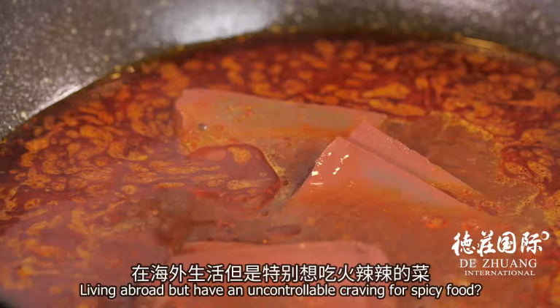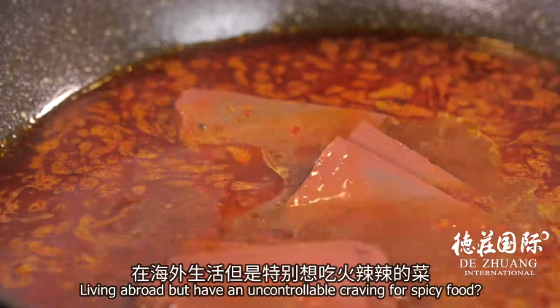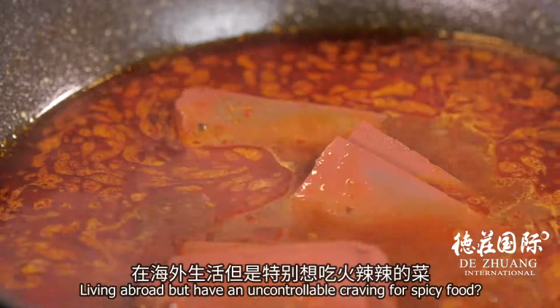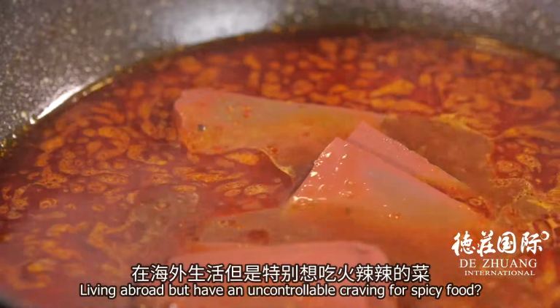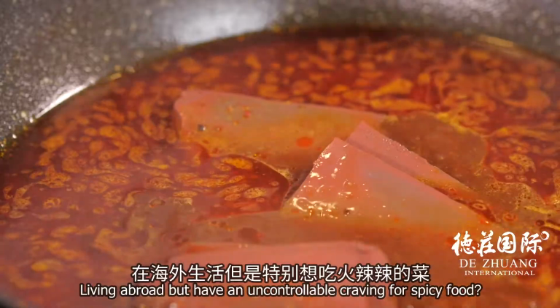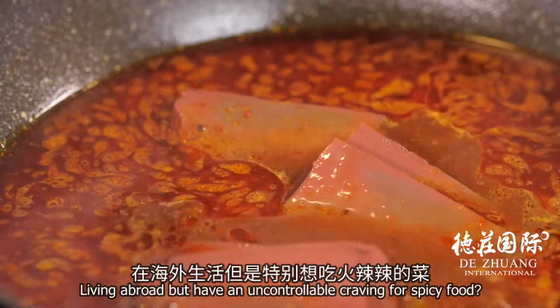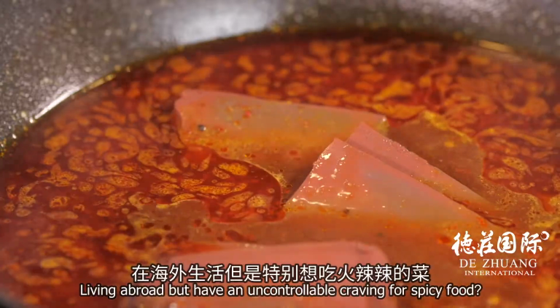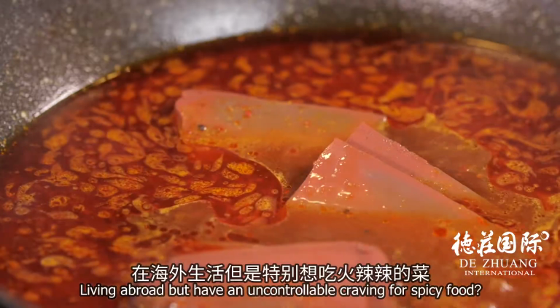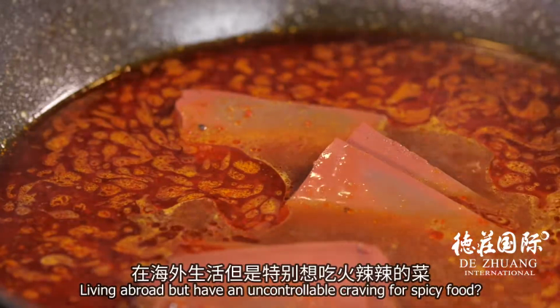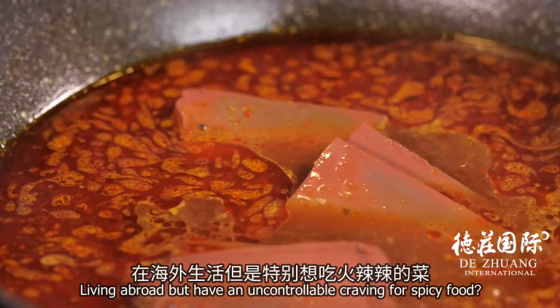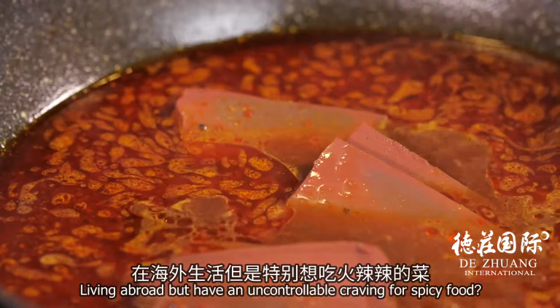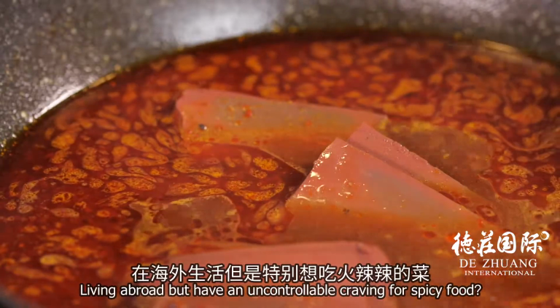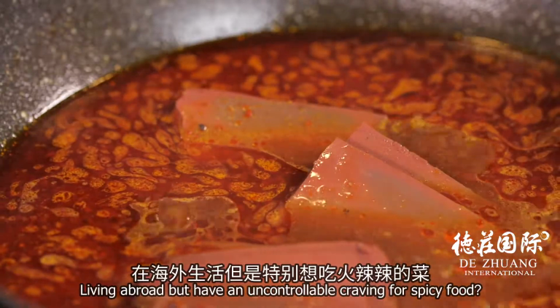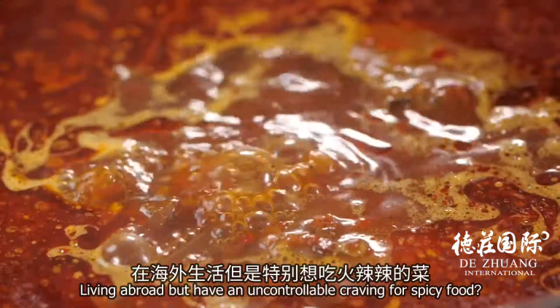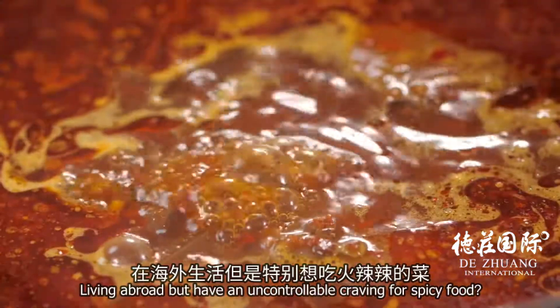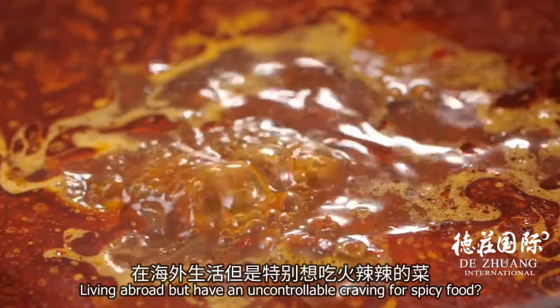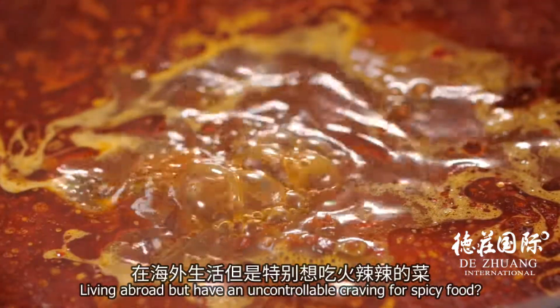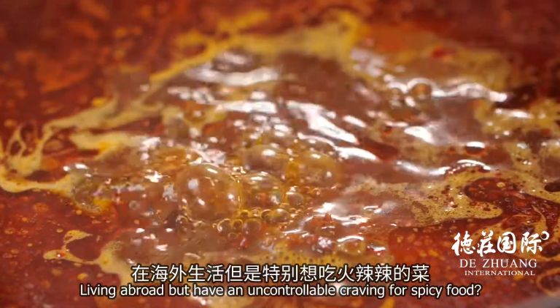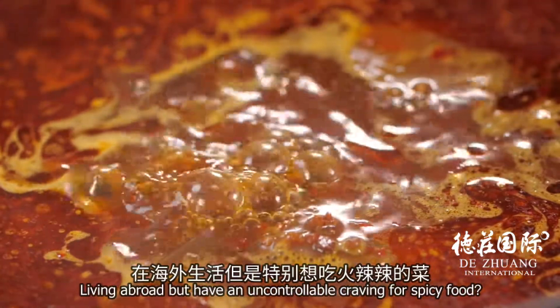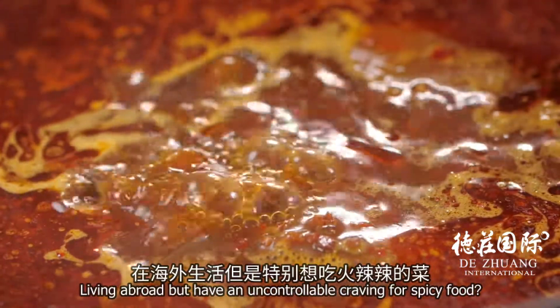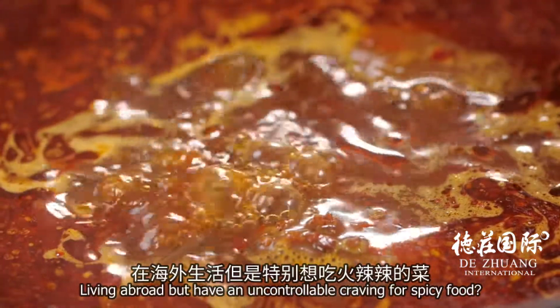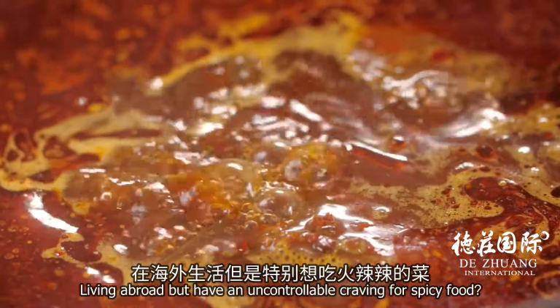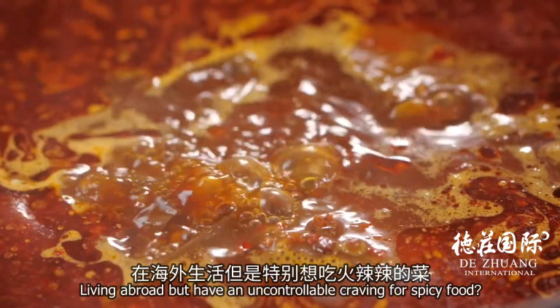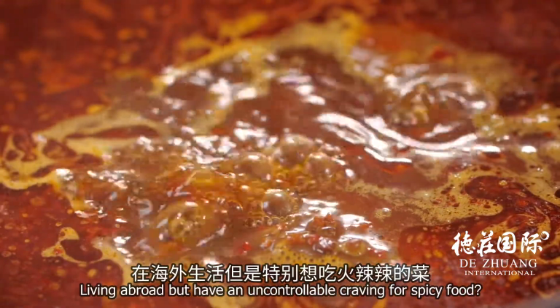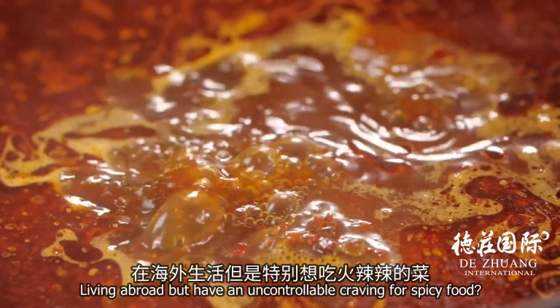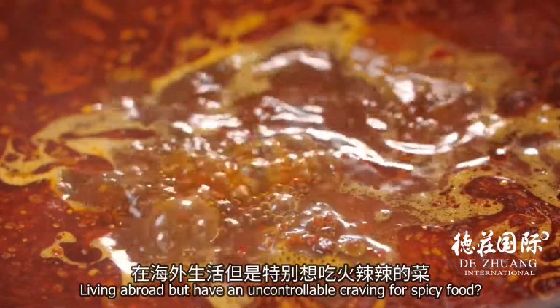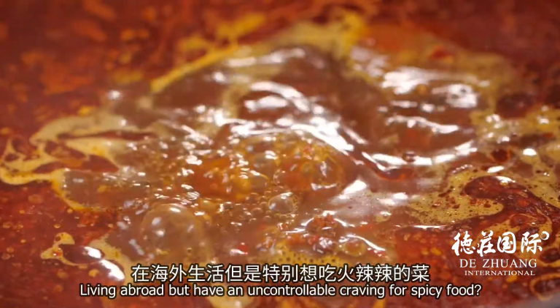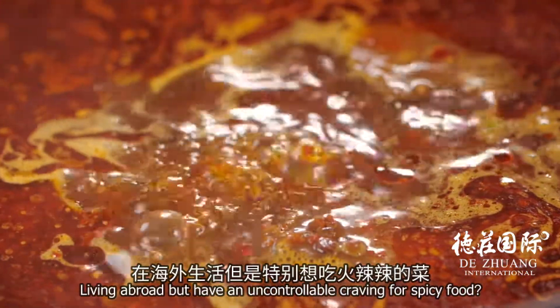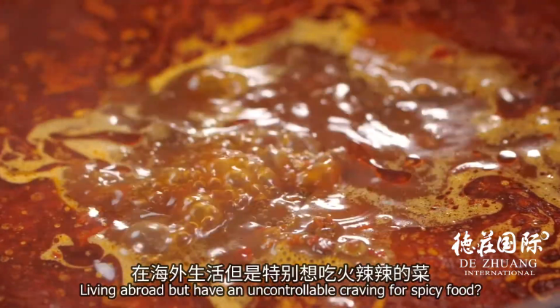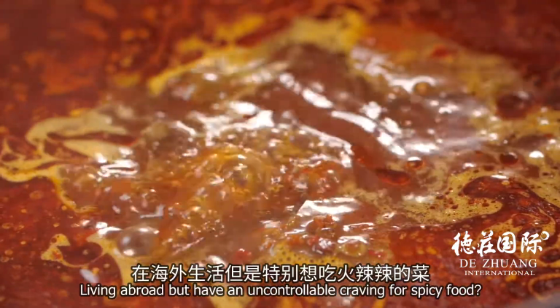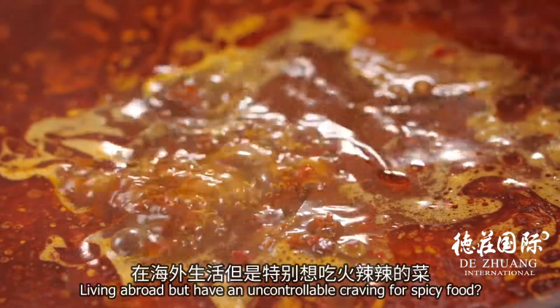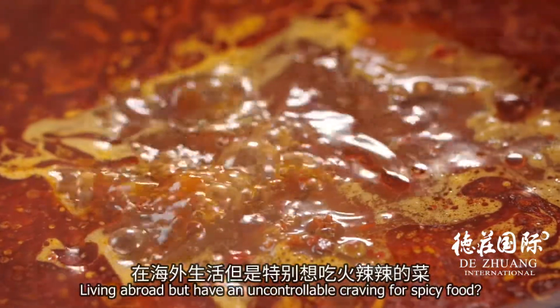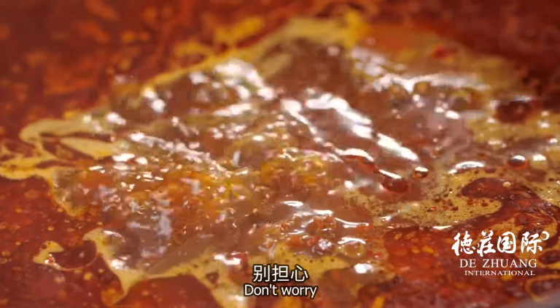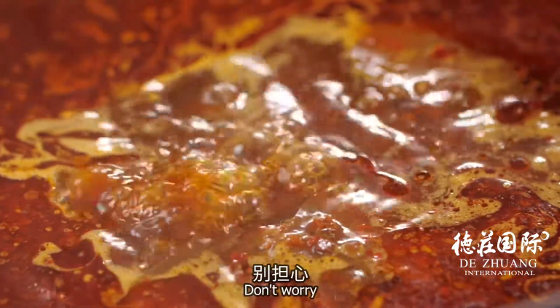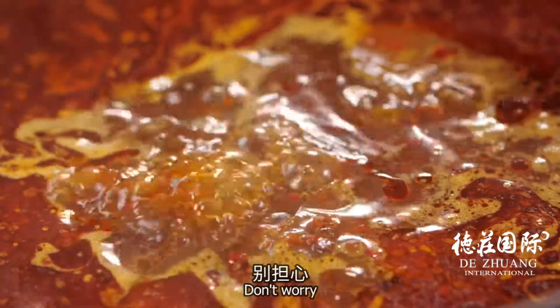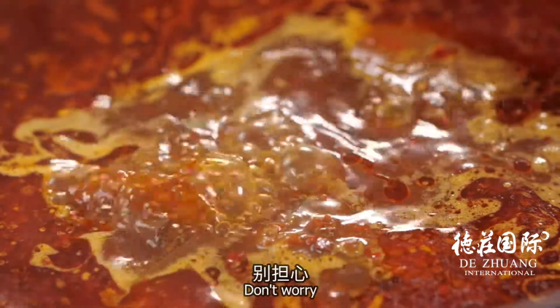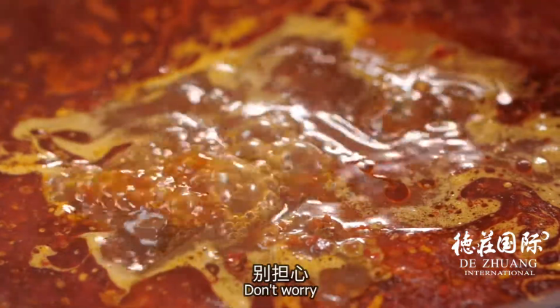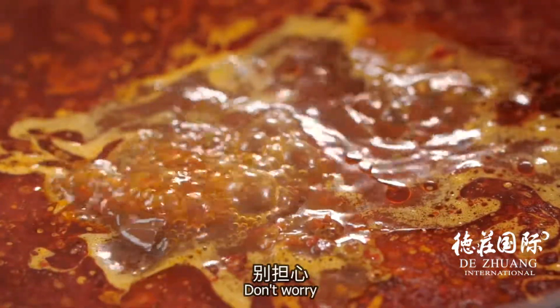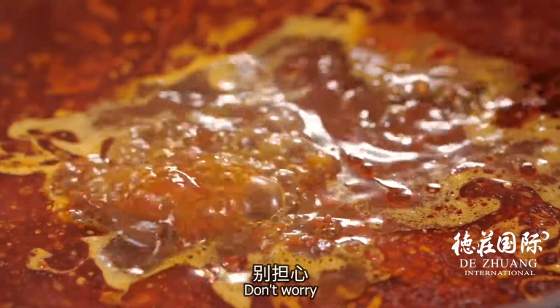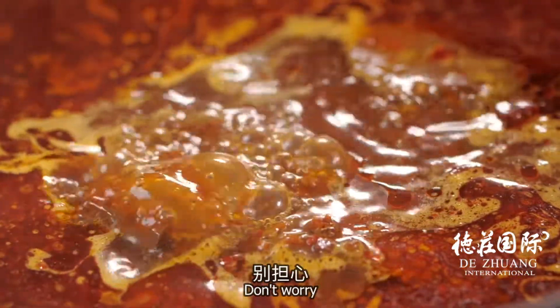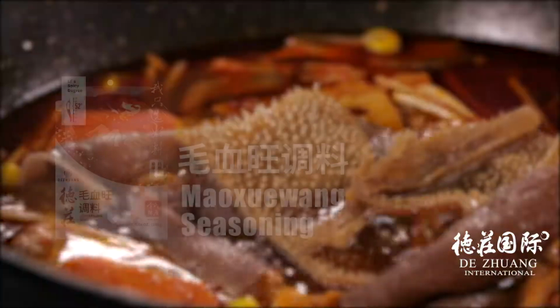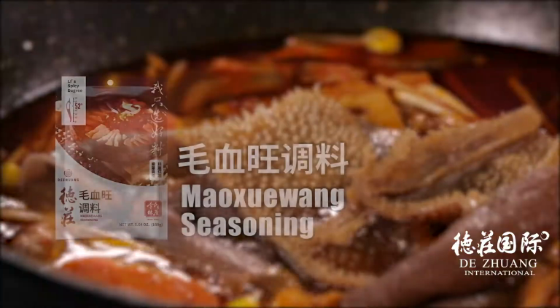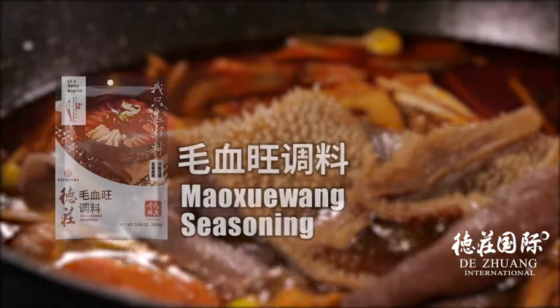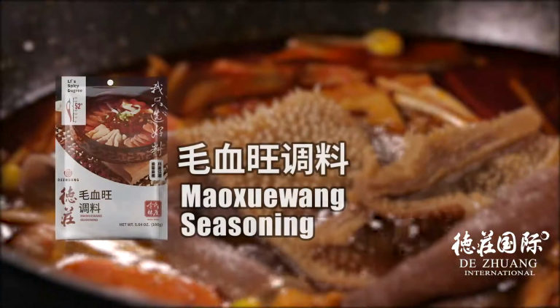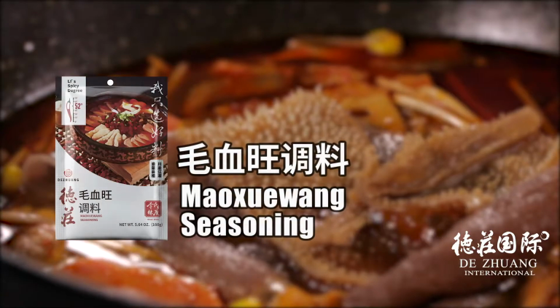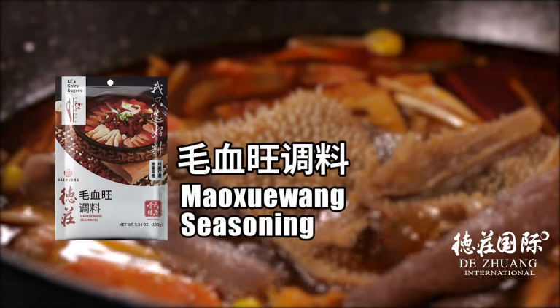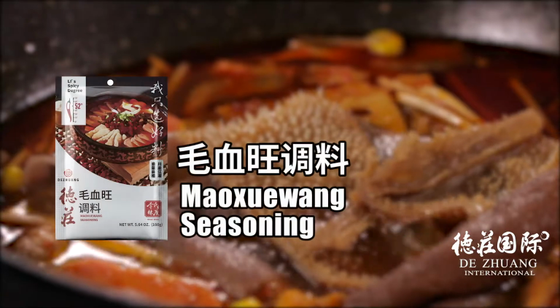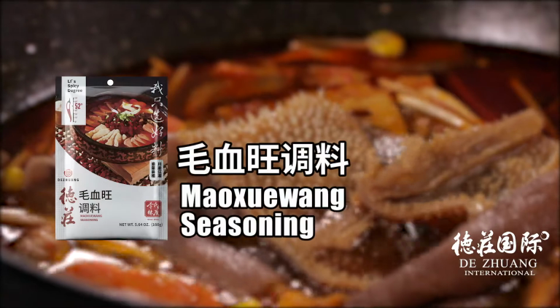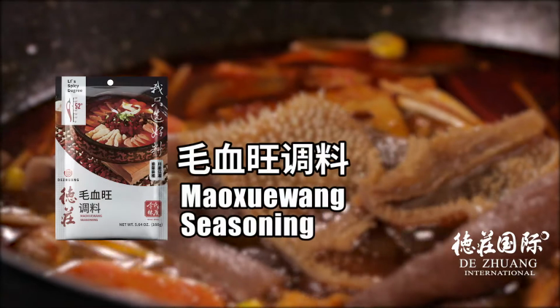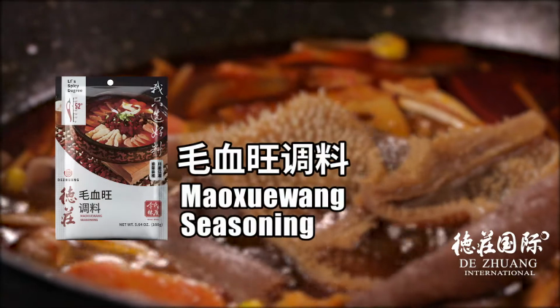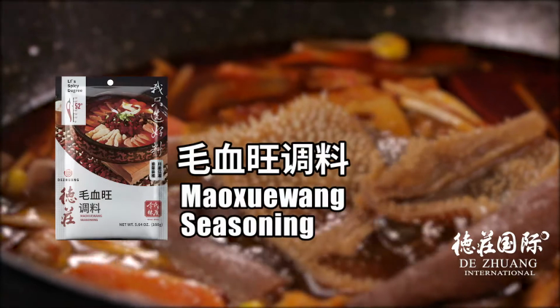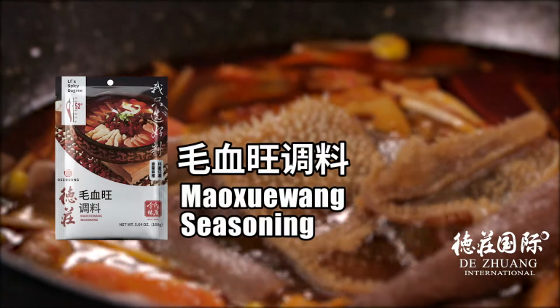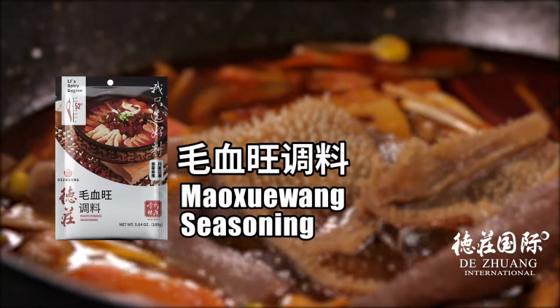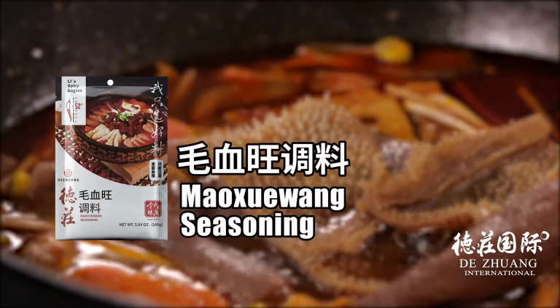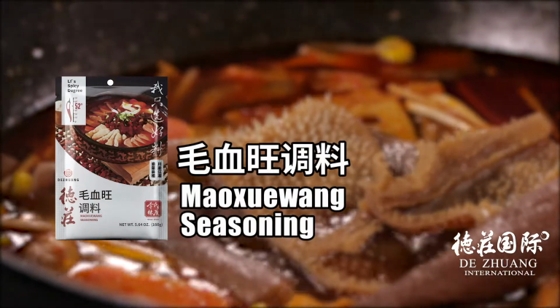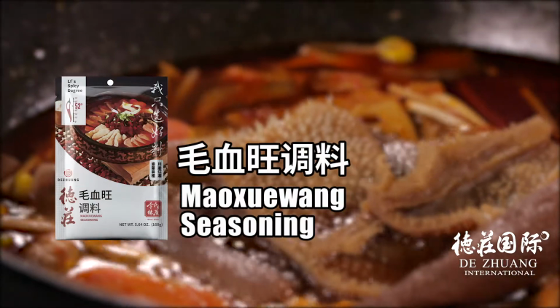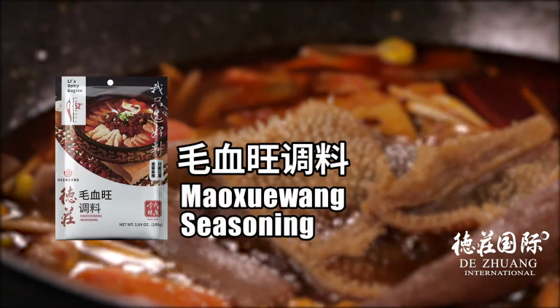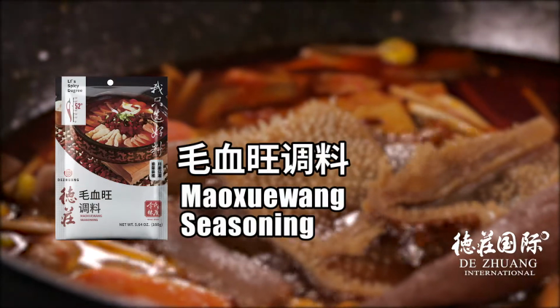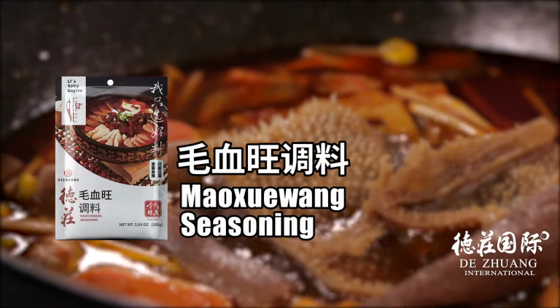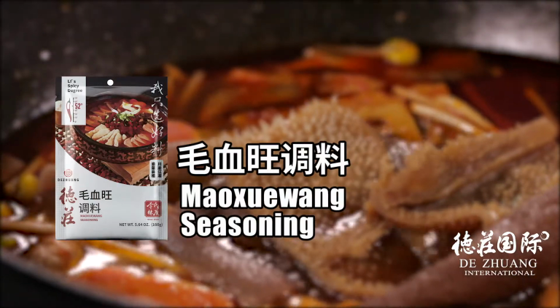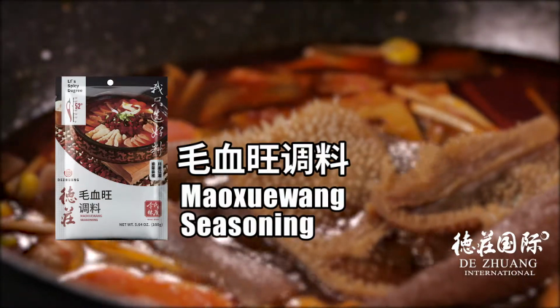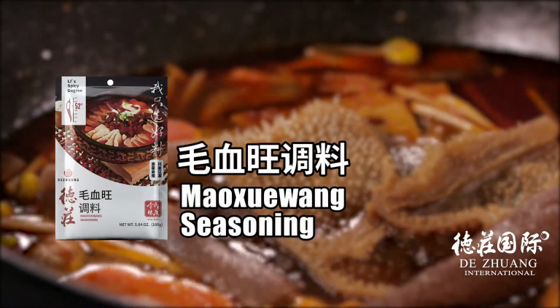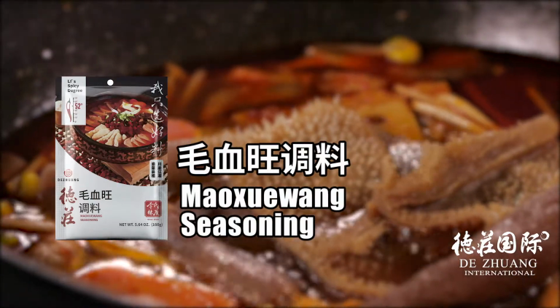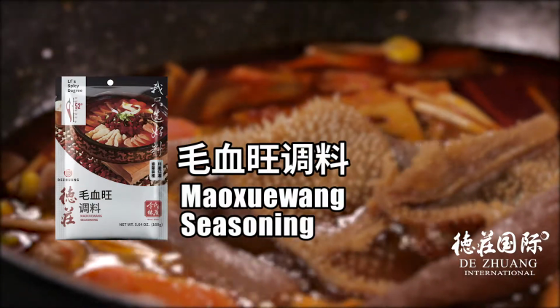Living abroad but have an uncontrollable craving for spicy food? Don't worry. Dezhuang Mao Shui Wang Seasoning is here to help.